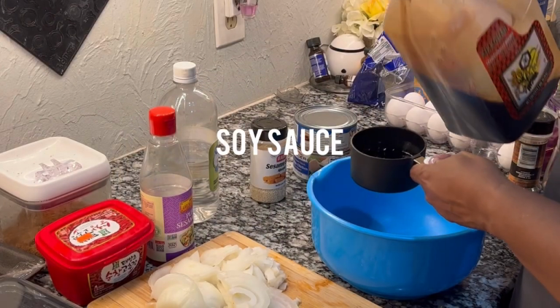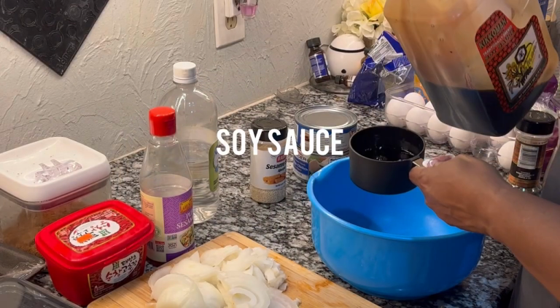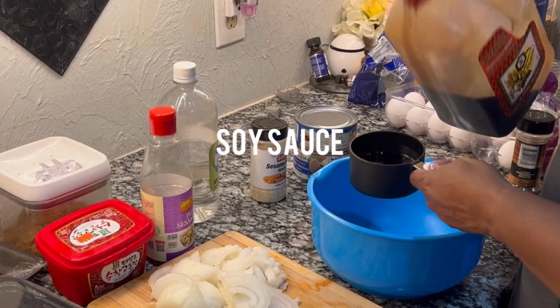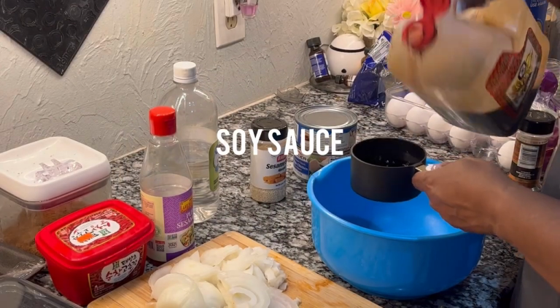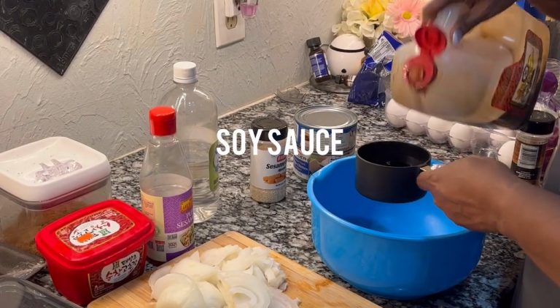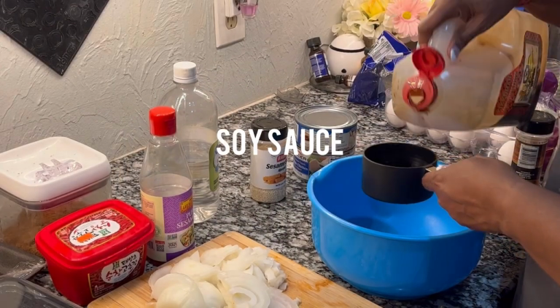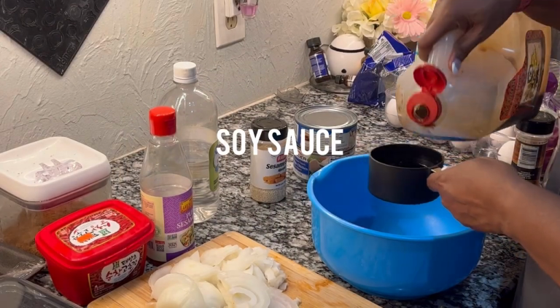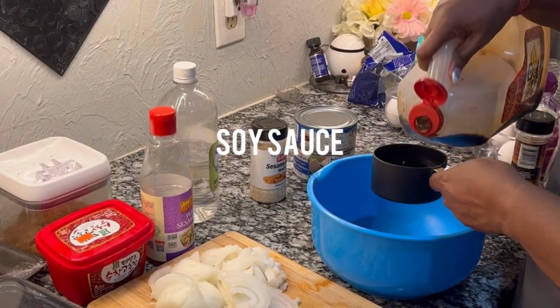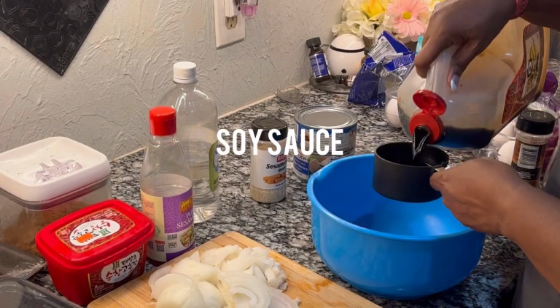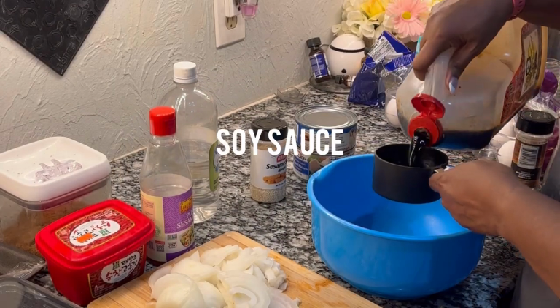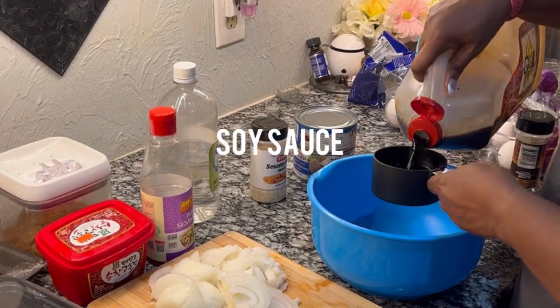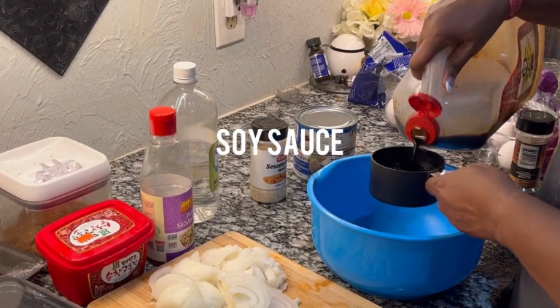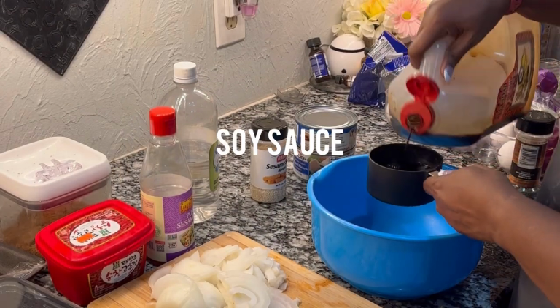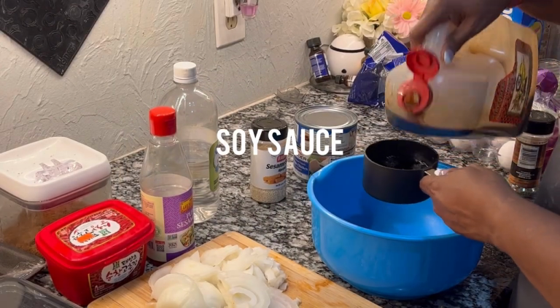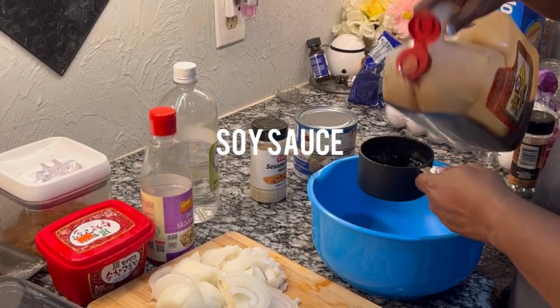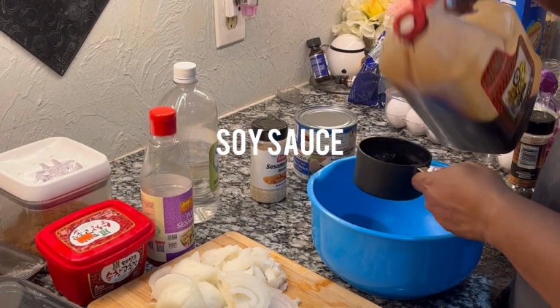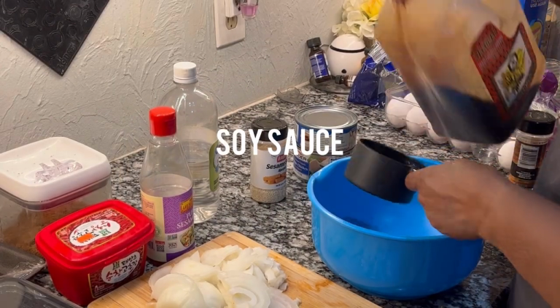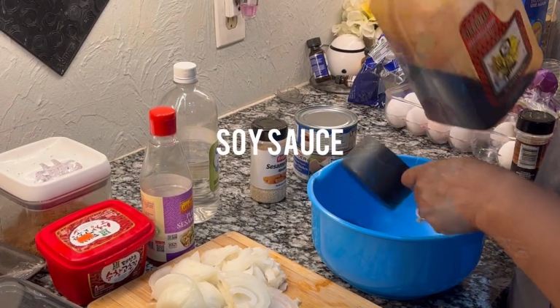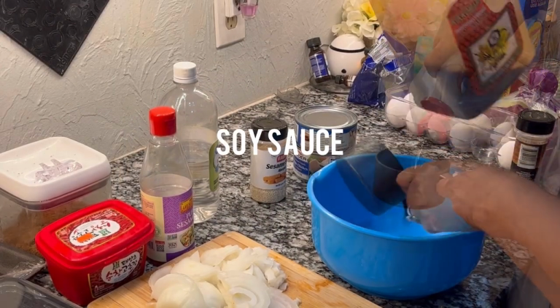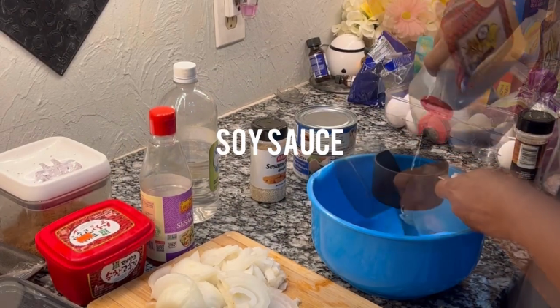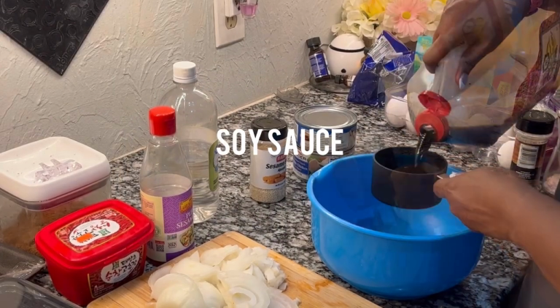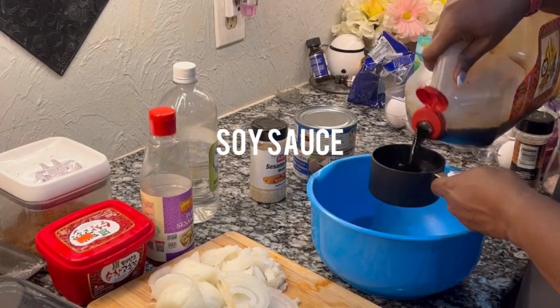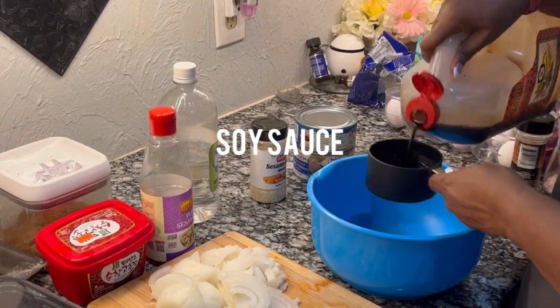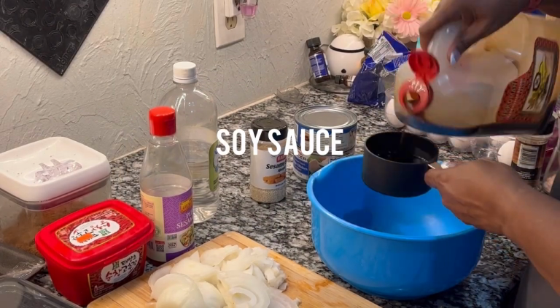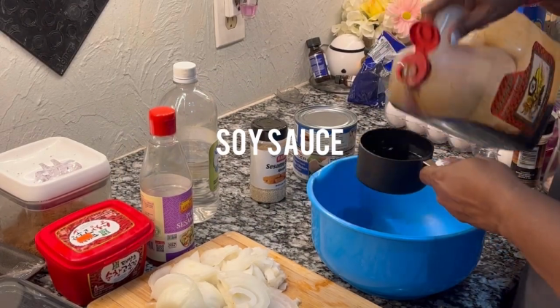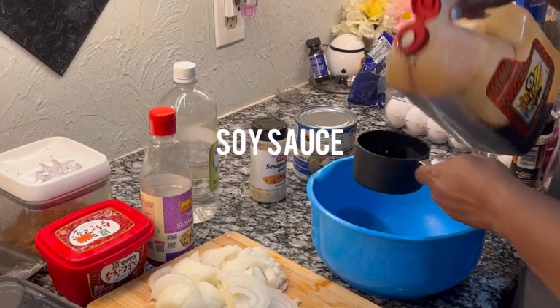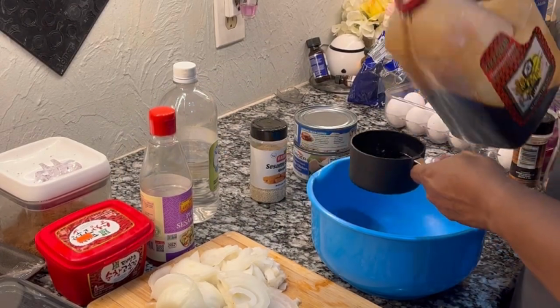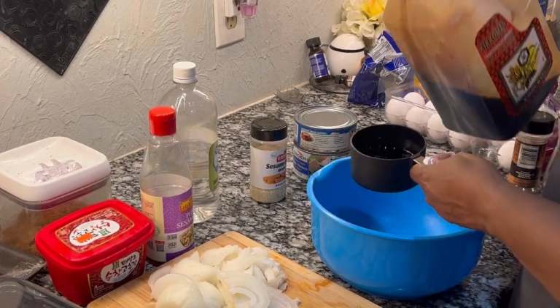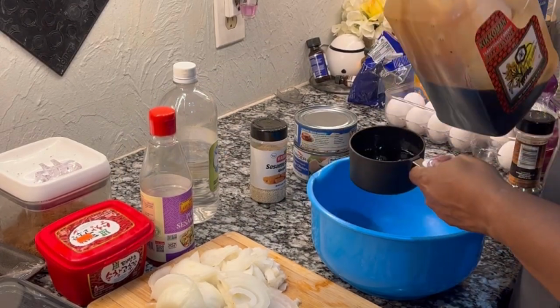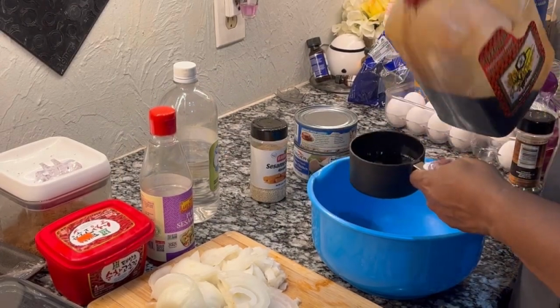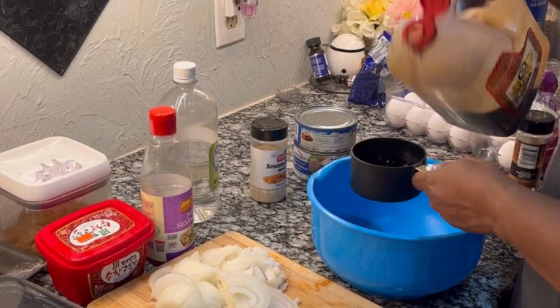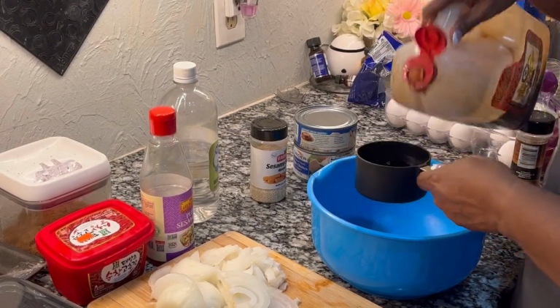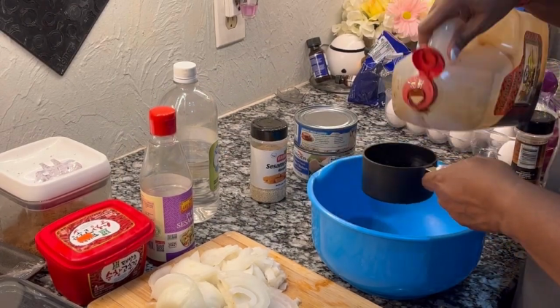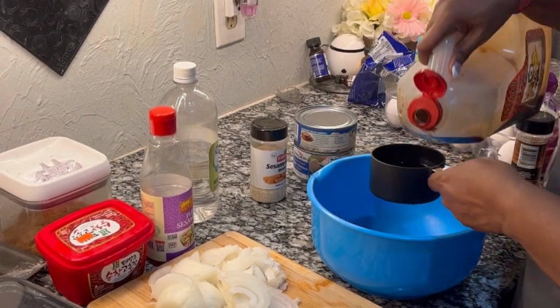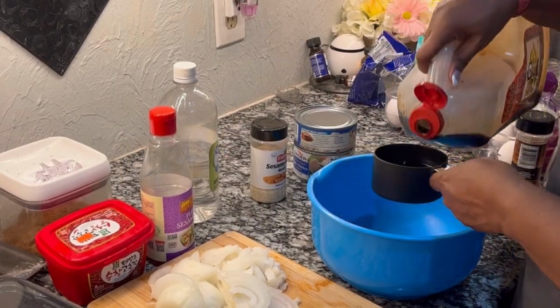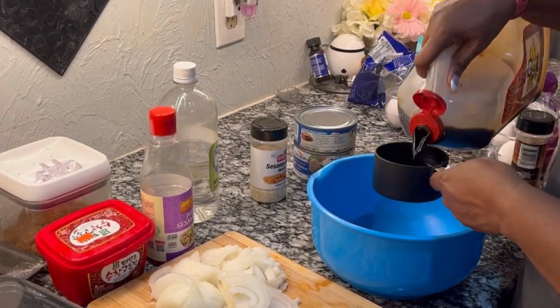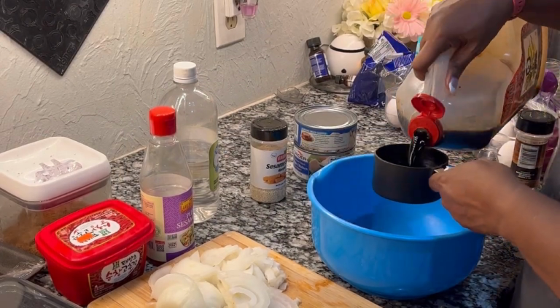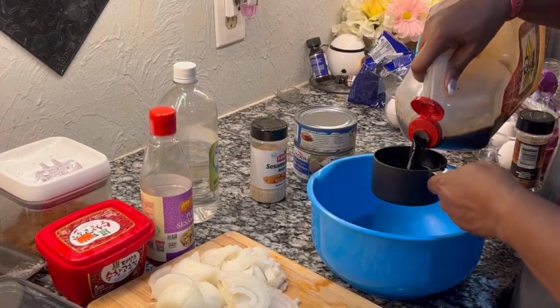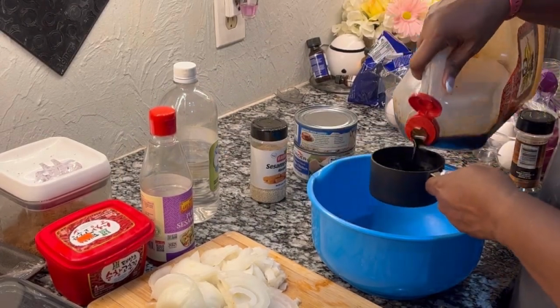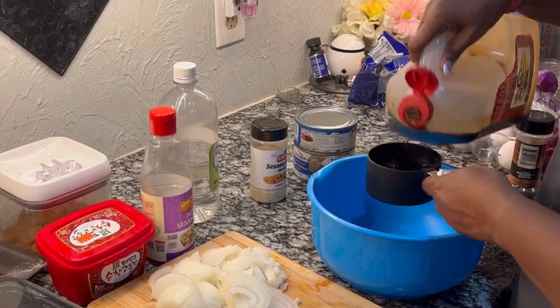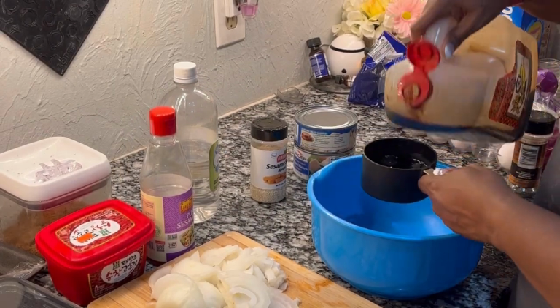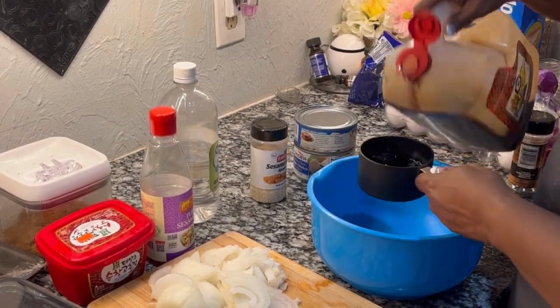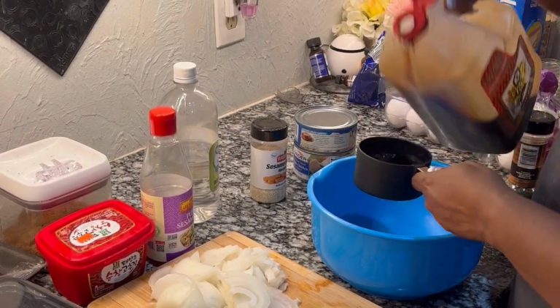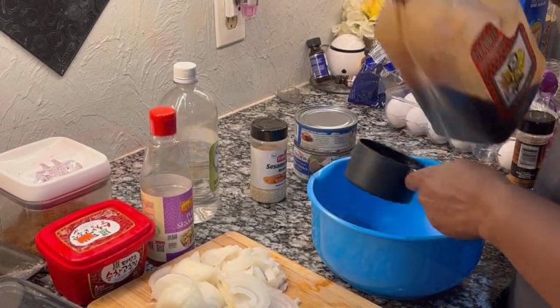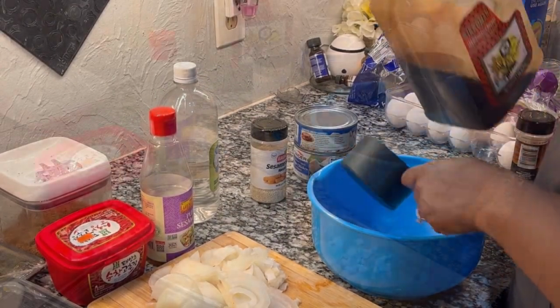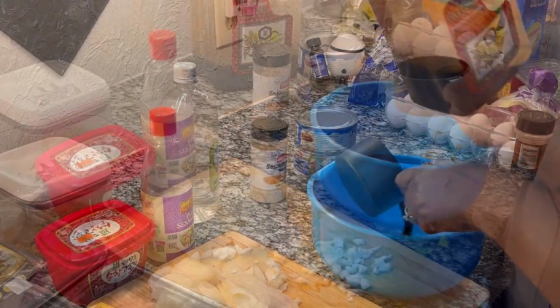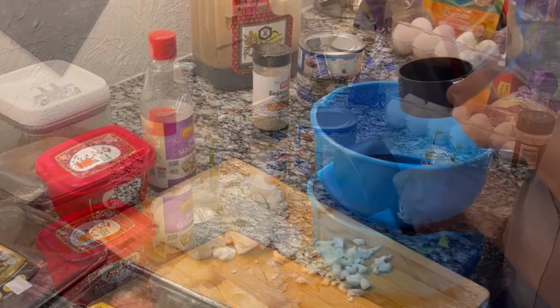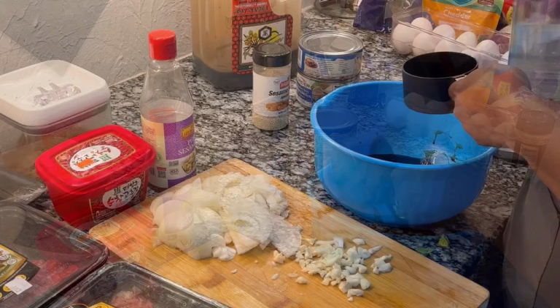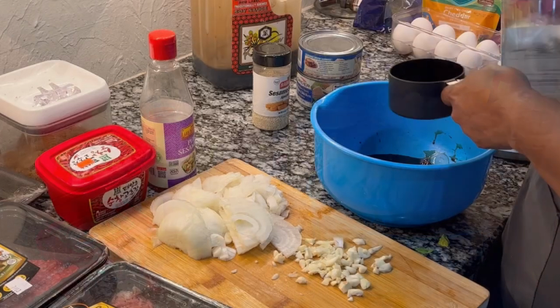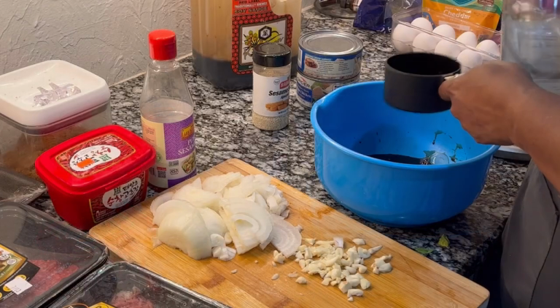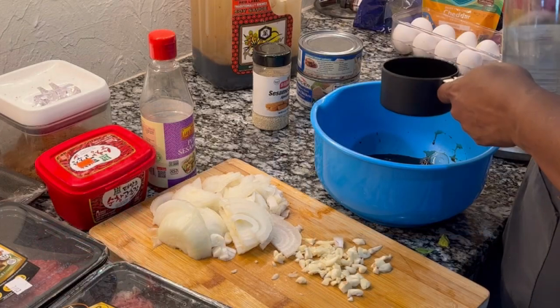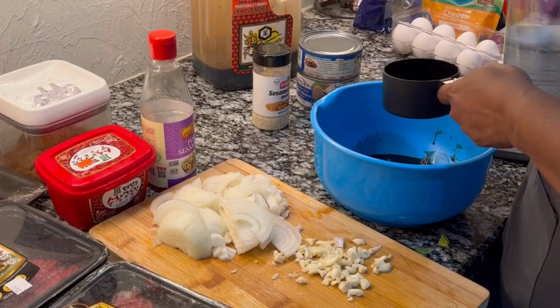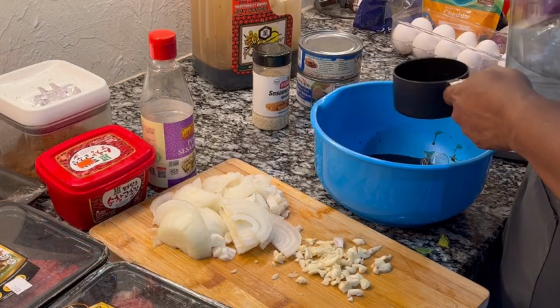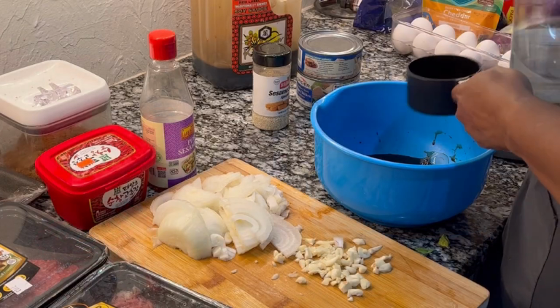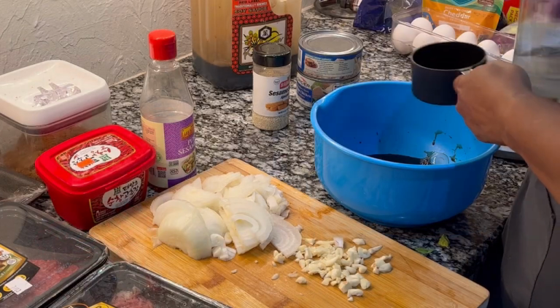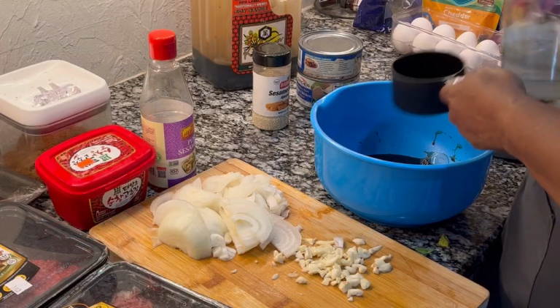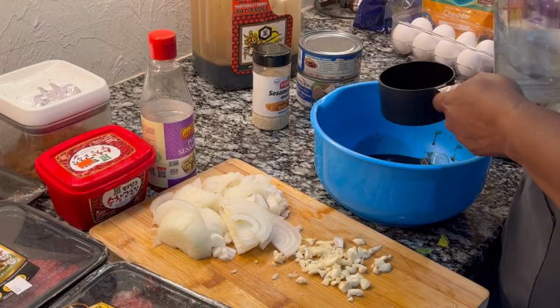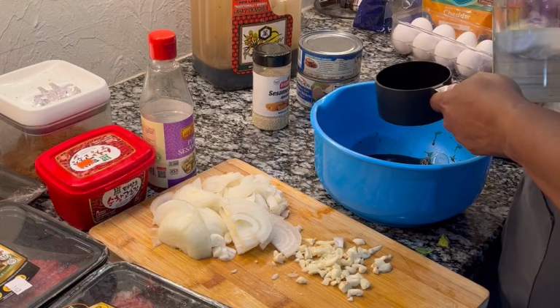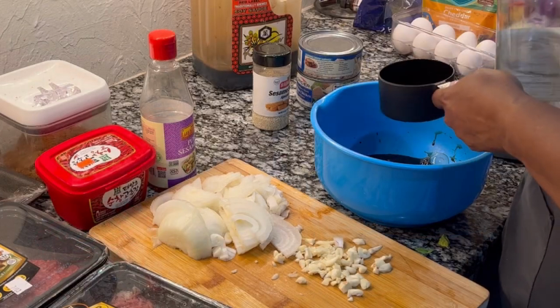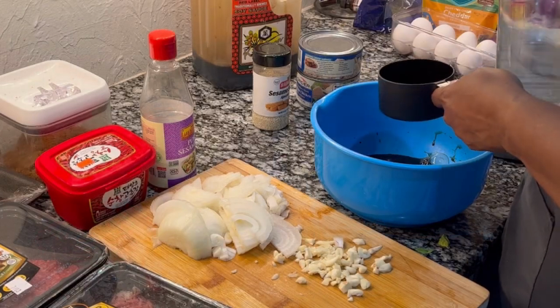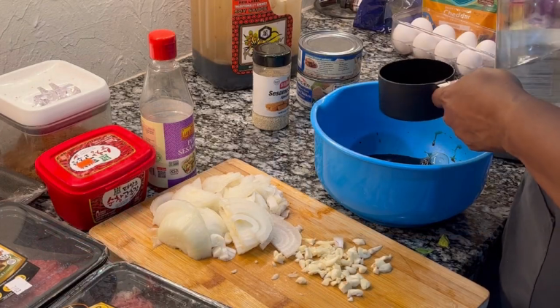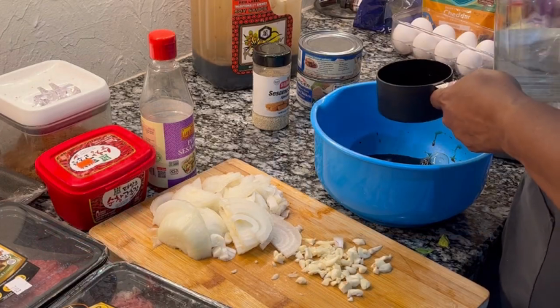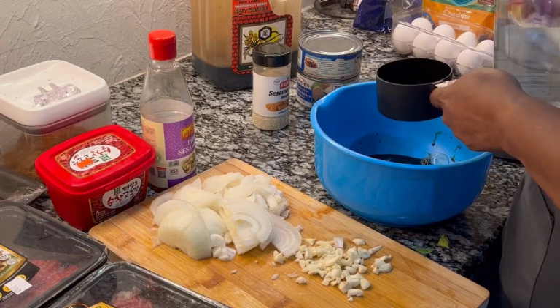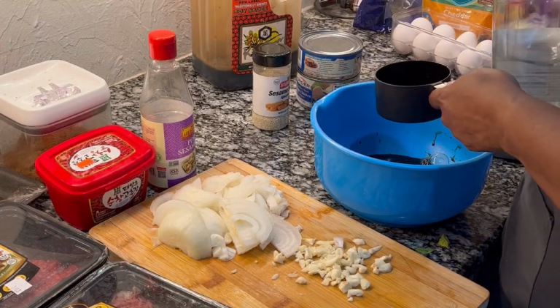Now it's time to make the bulgogi. I'm going to pull the marinade together and I'll put the ingredients on the screen.